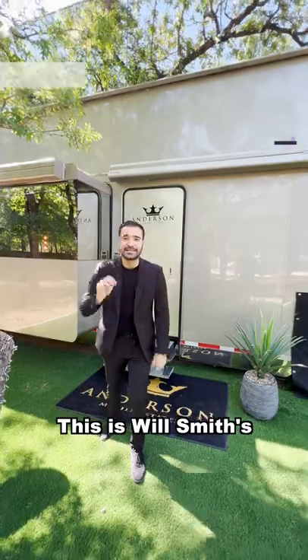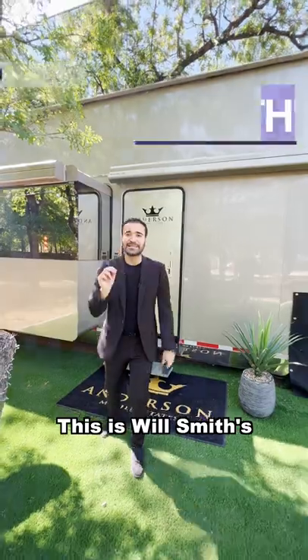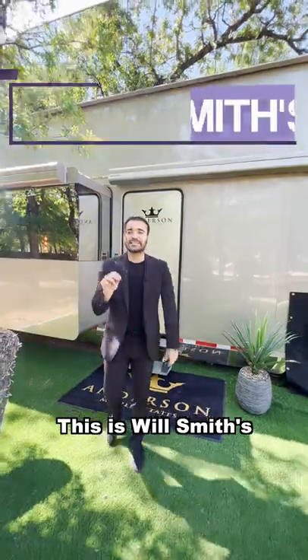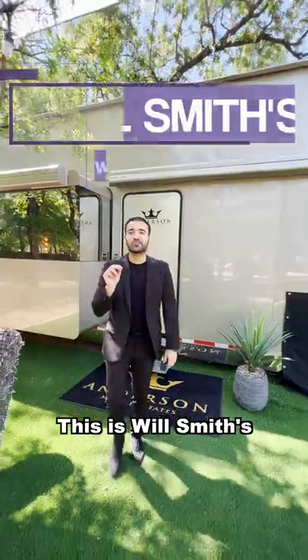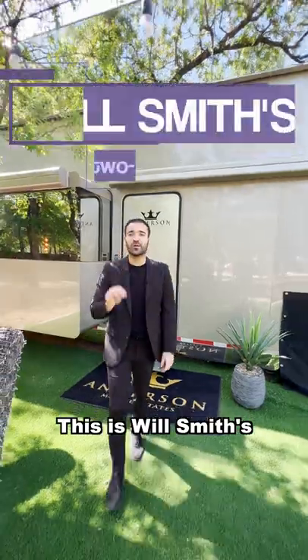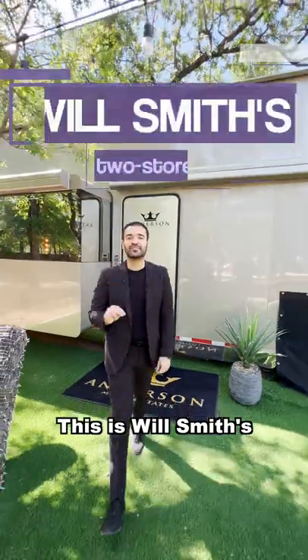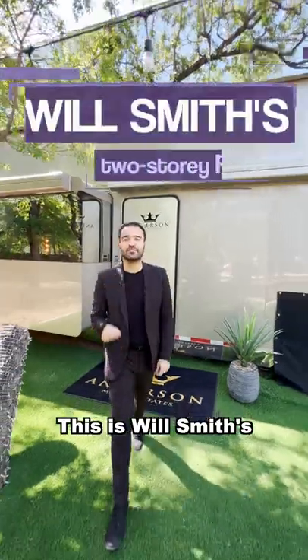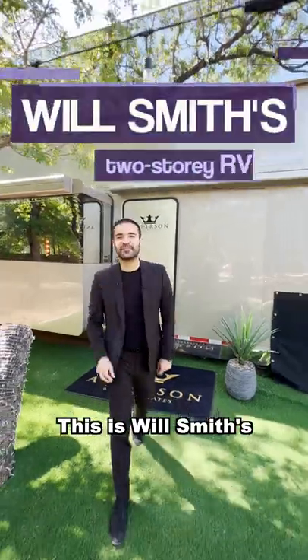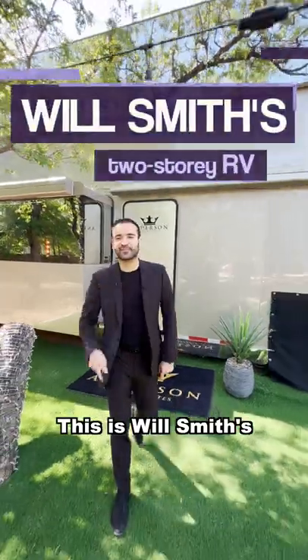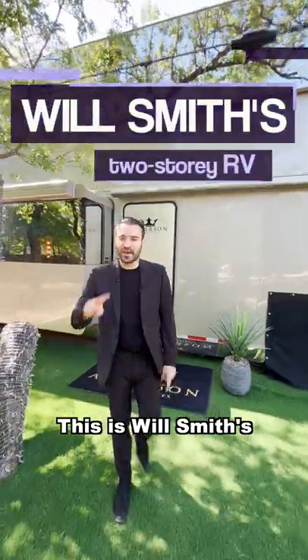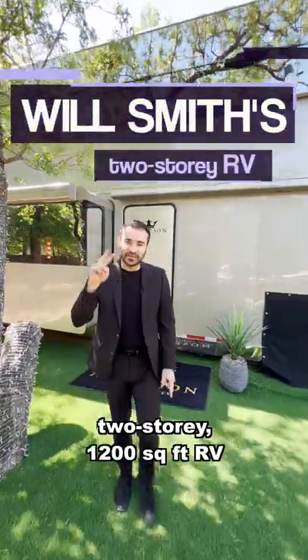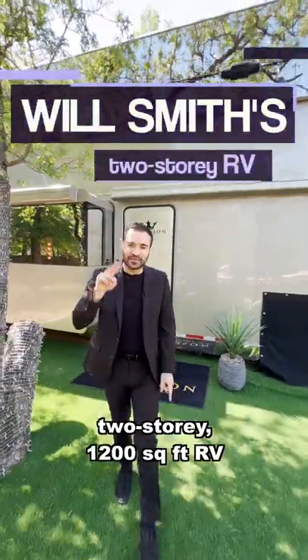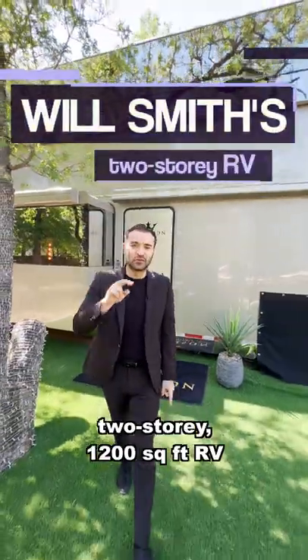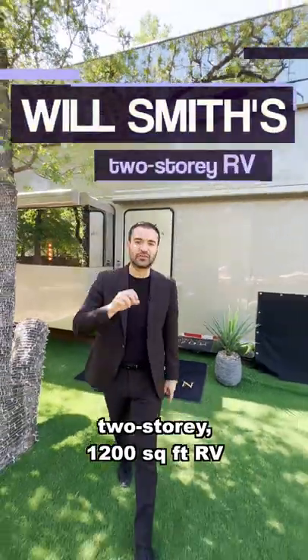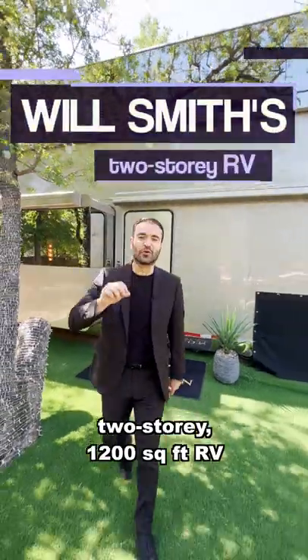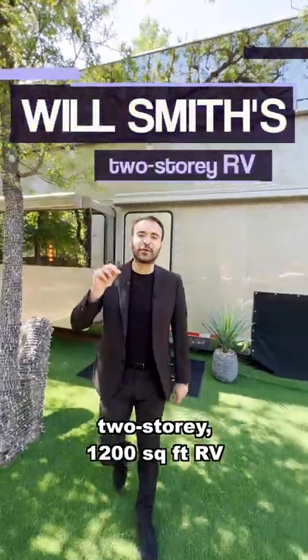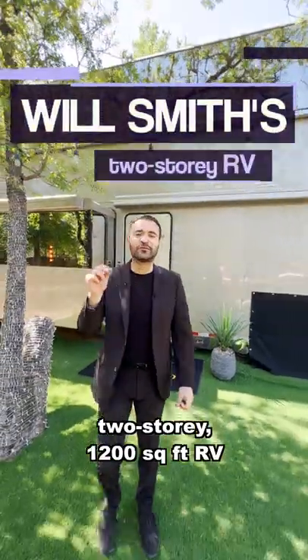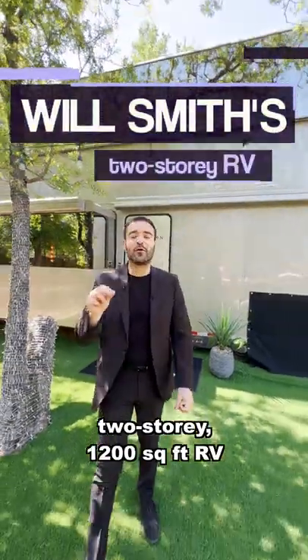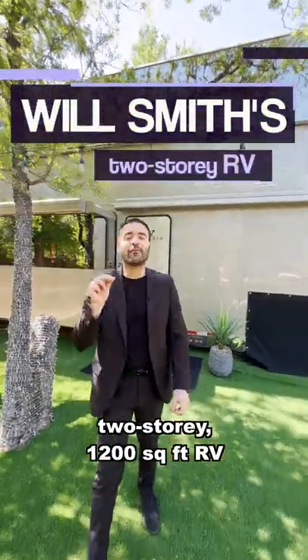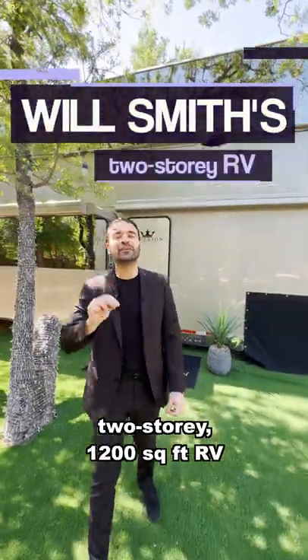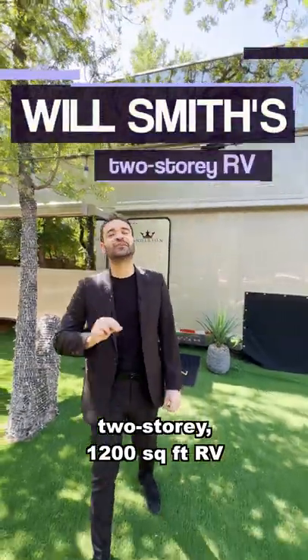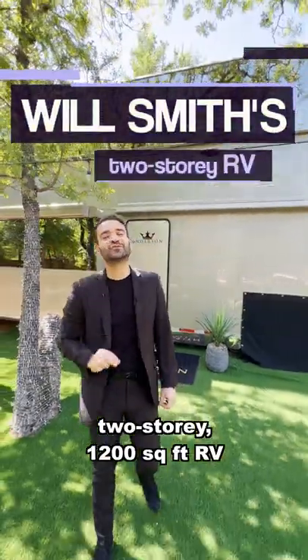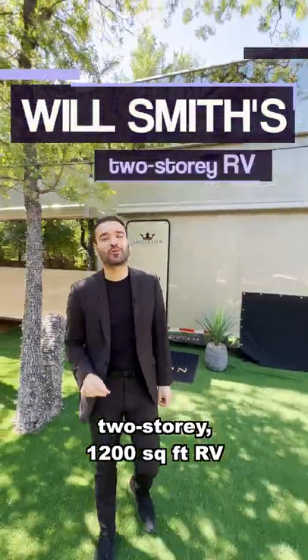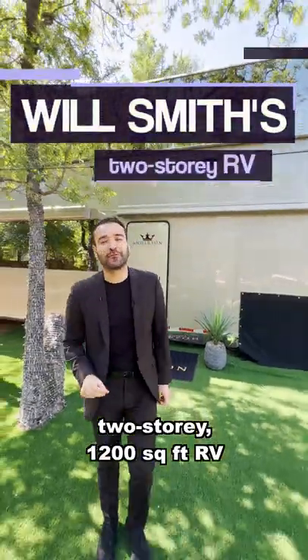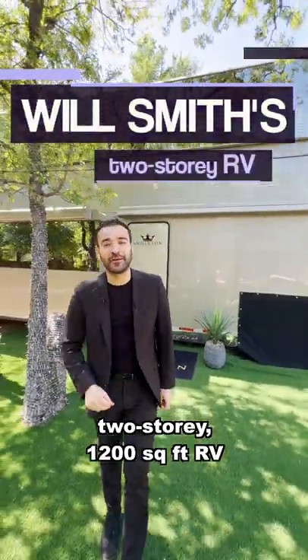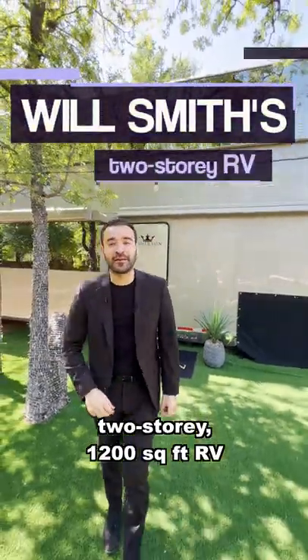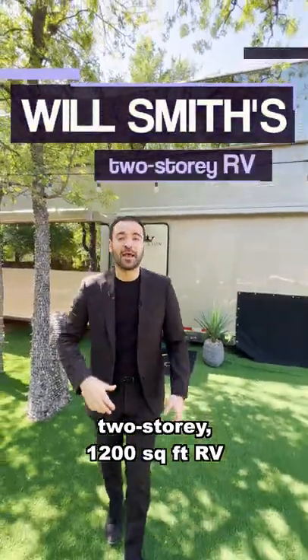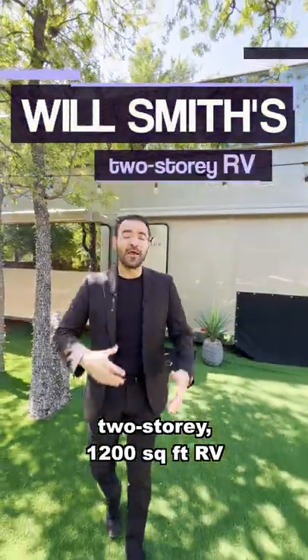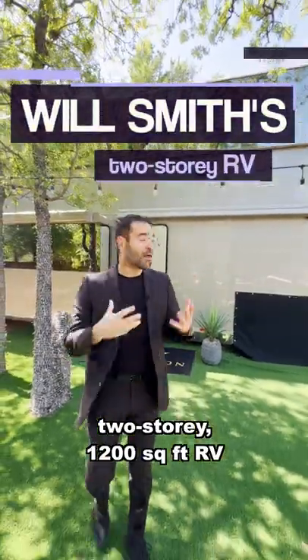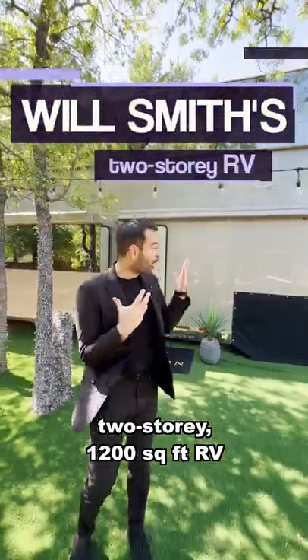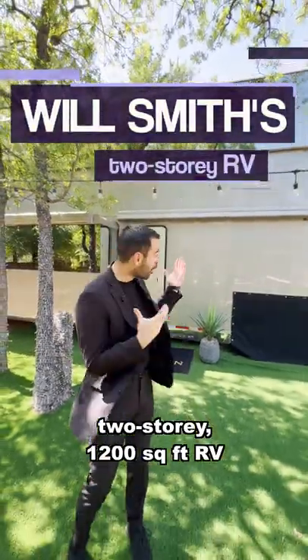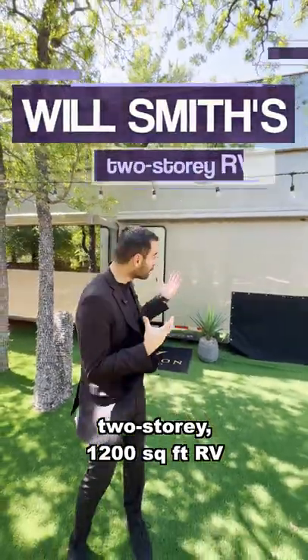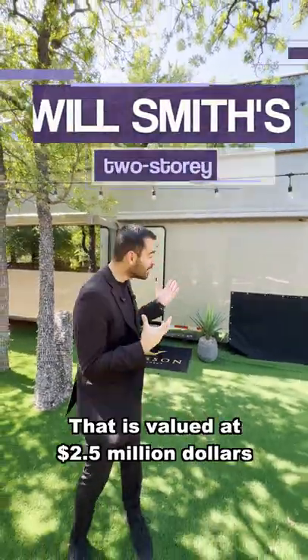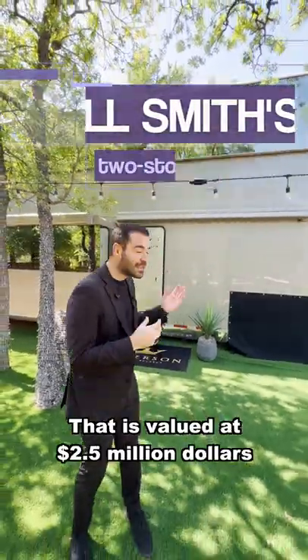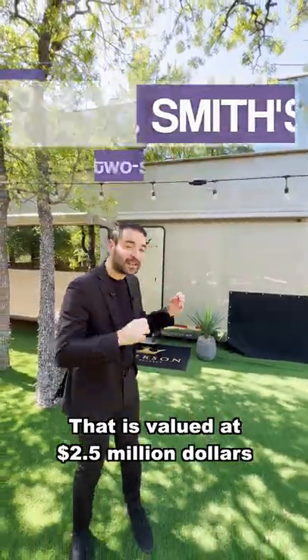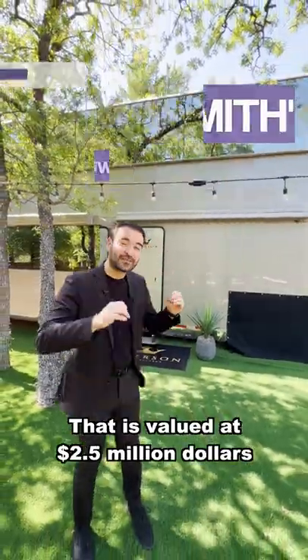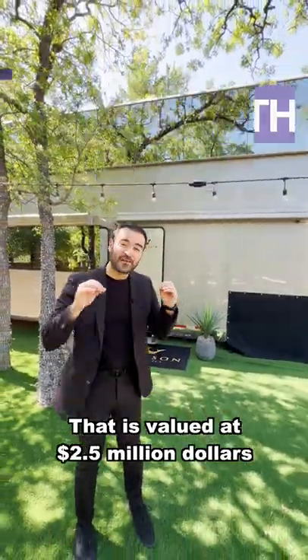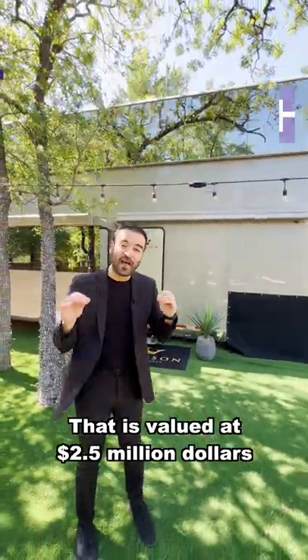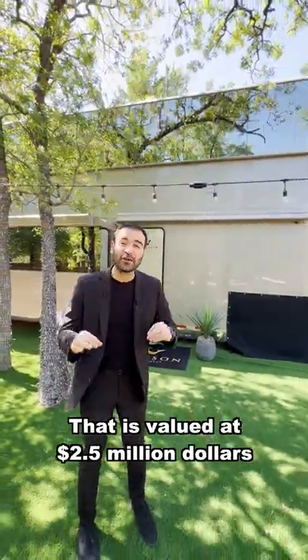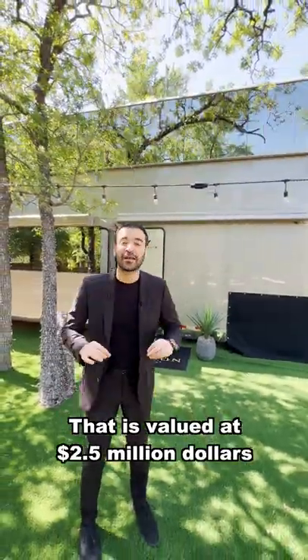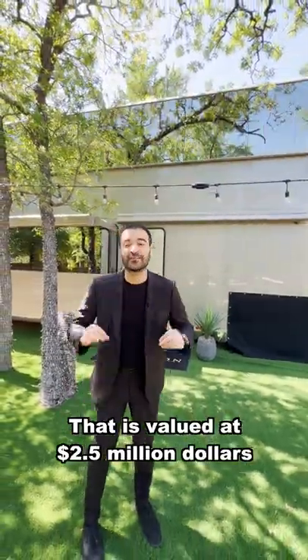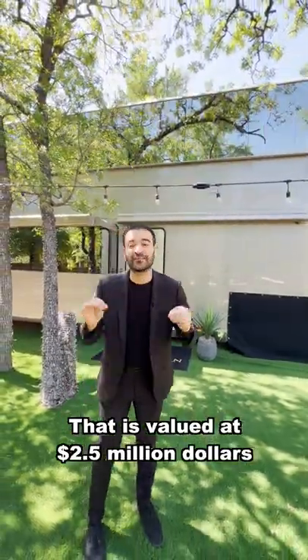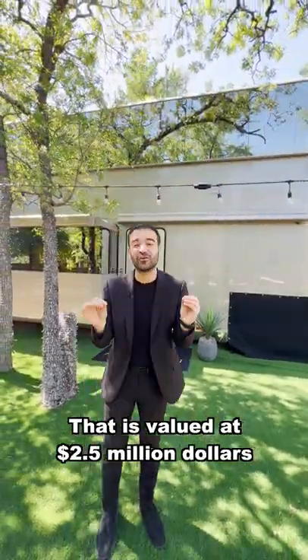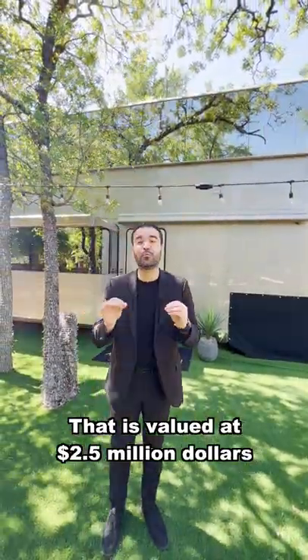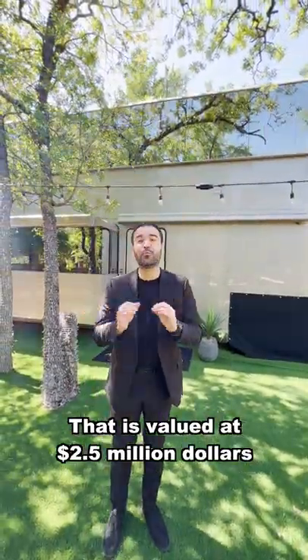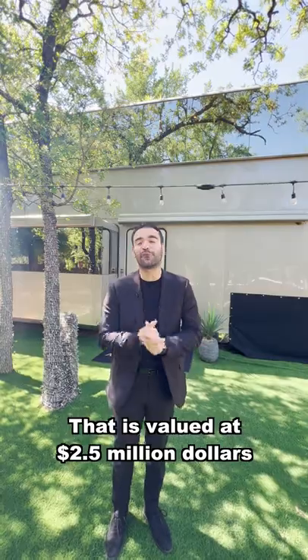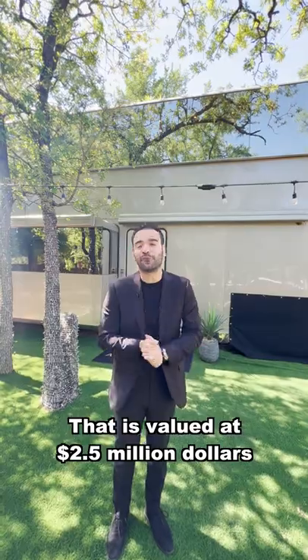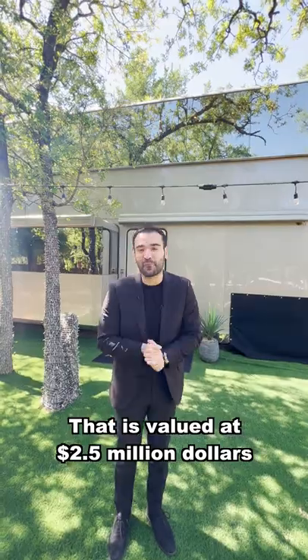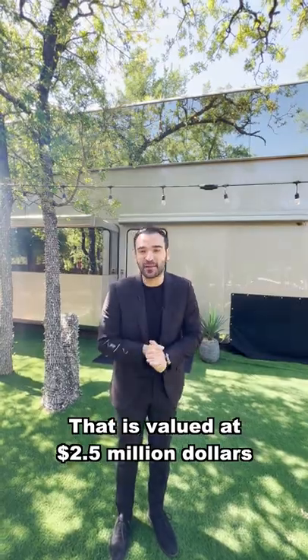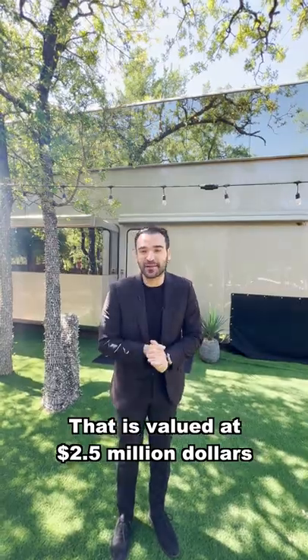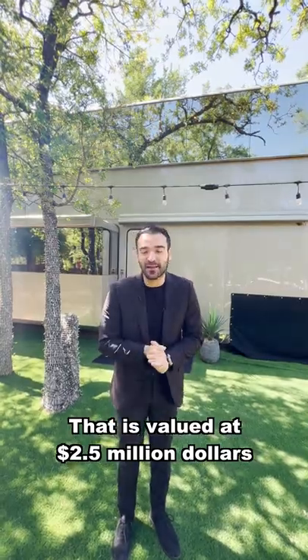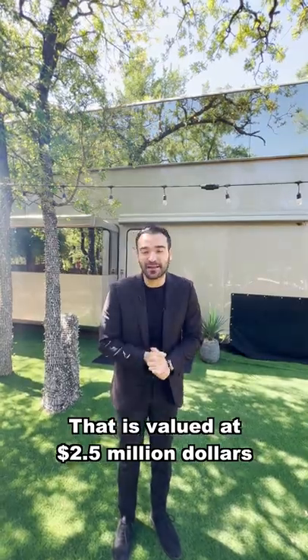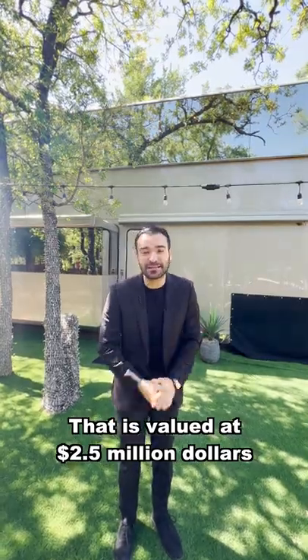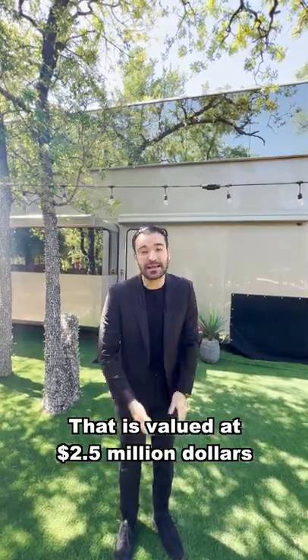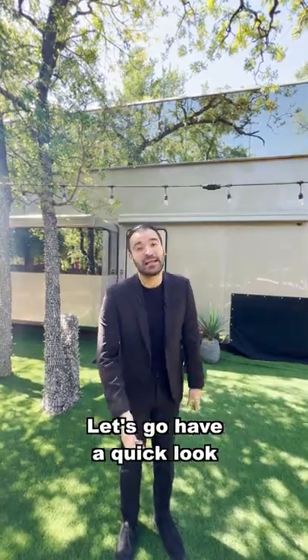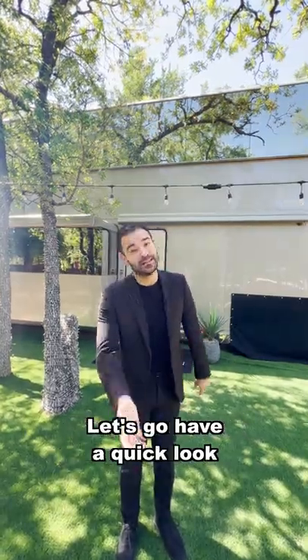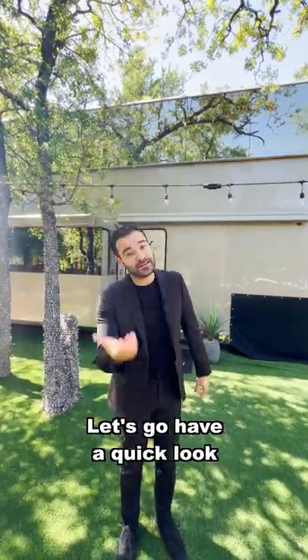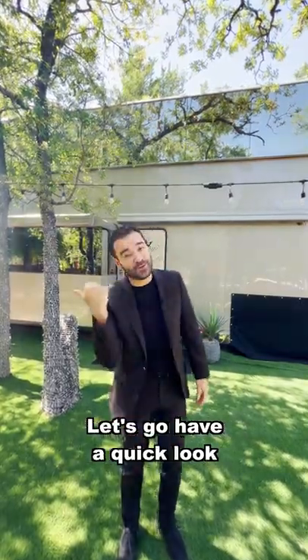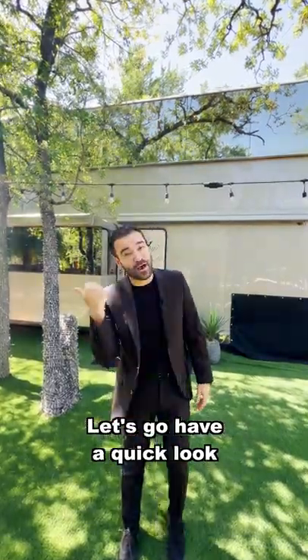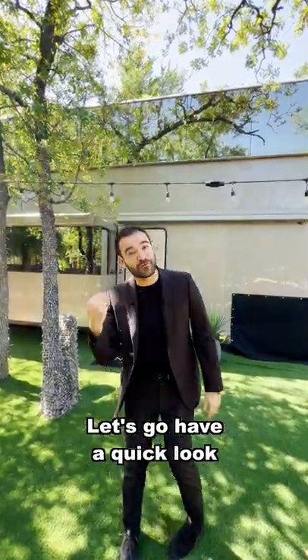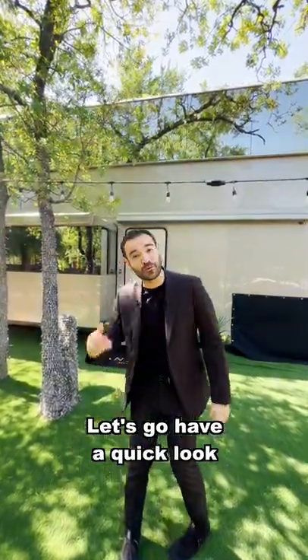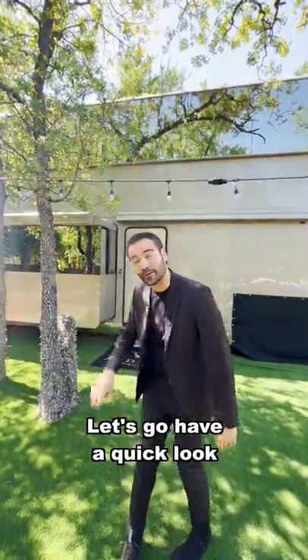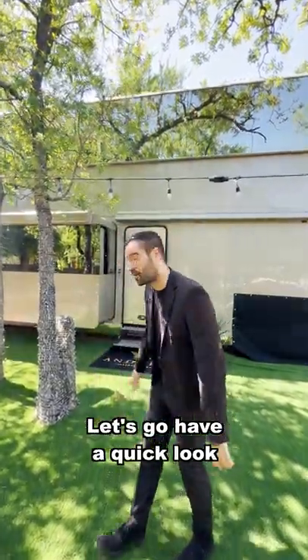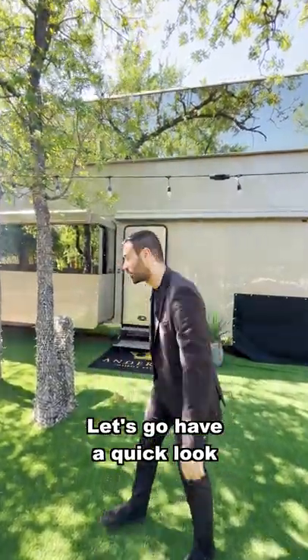This is Will Smith's two-story, 1,200 square foot RV that is valued at $2.5 million. Let's go have a quick look.